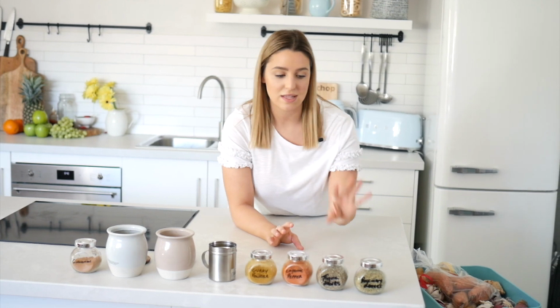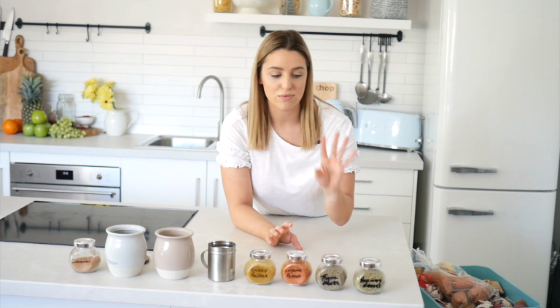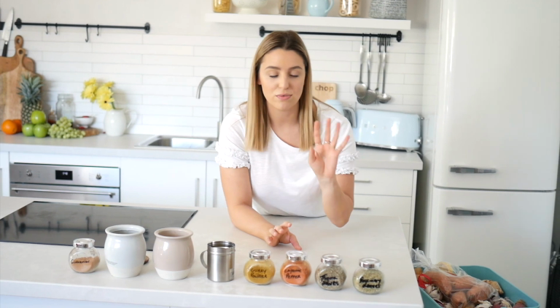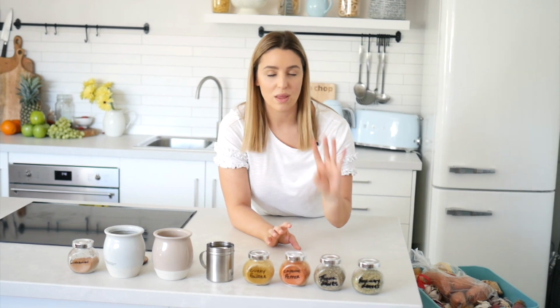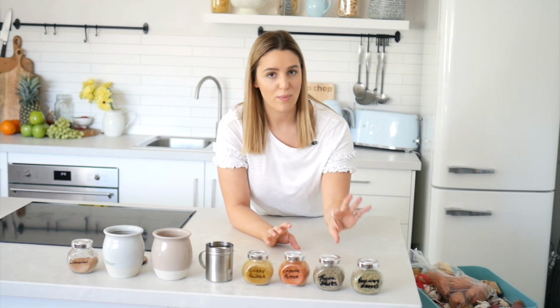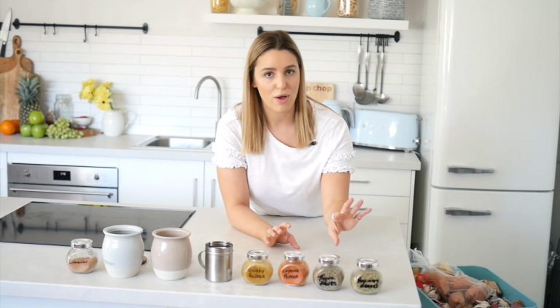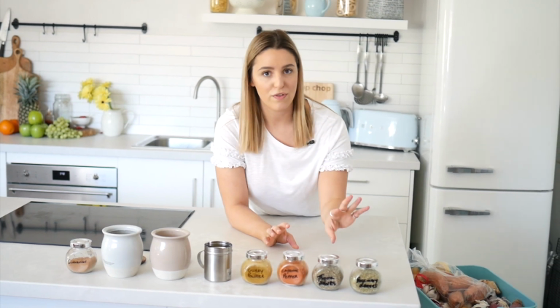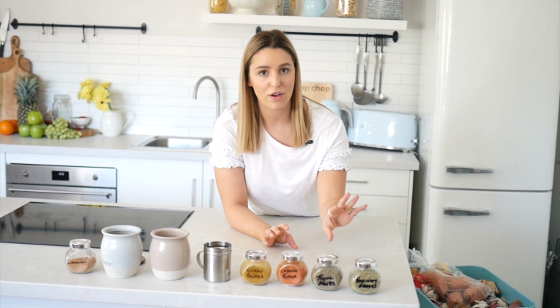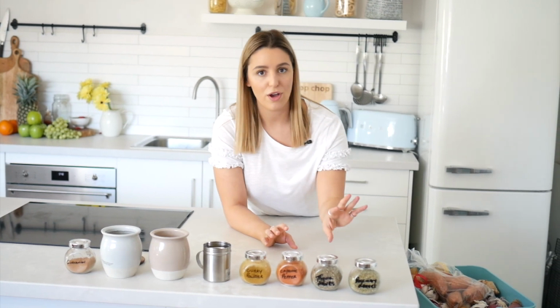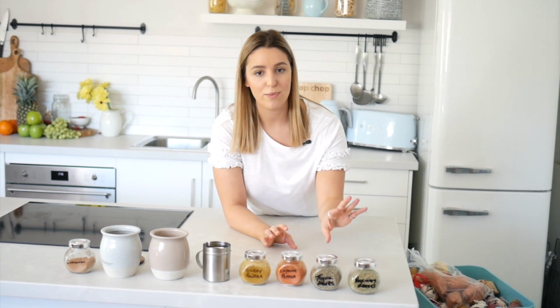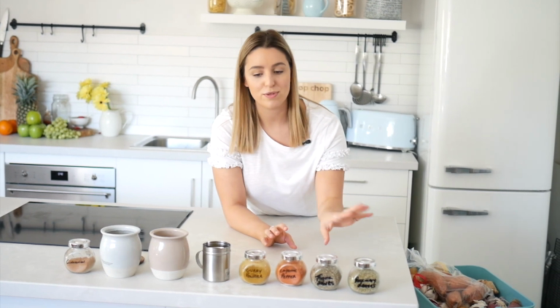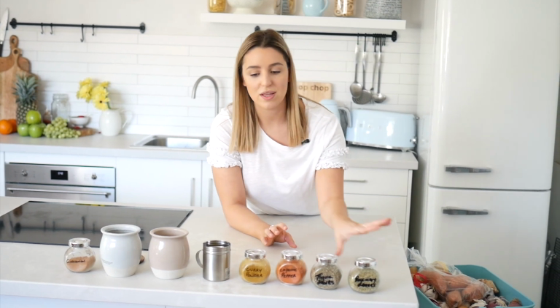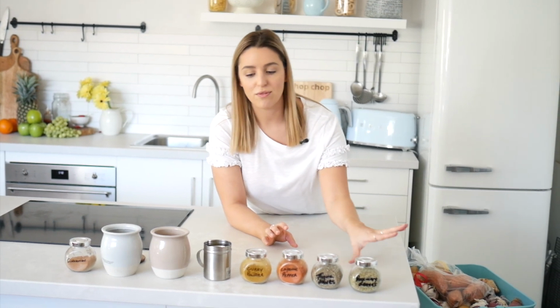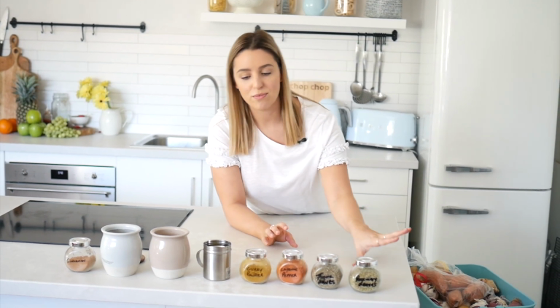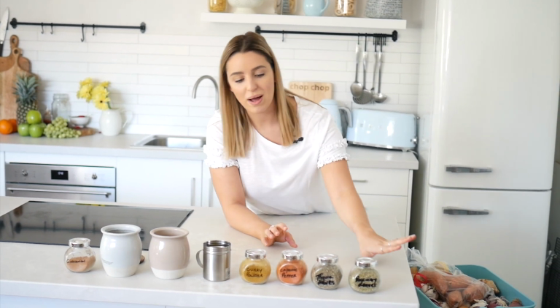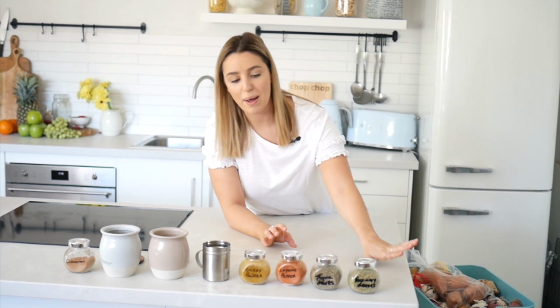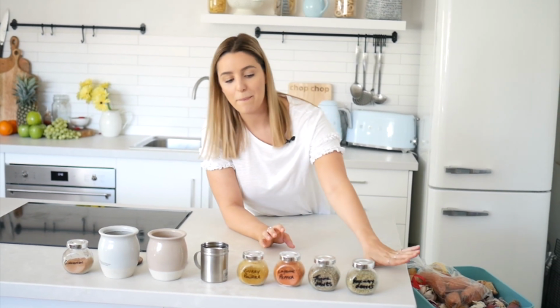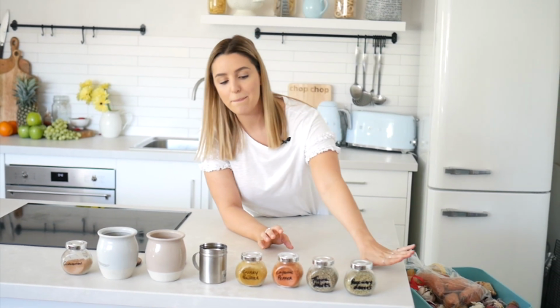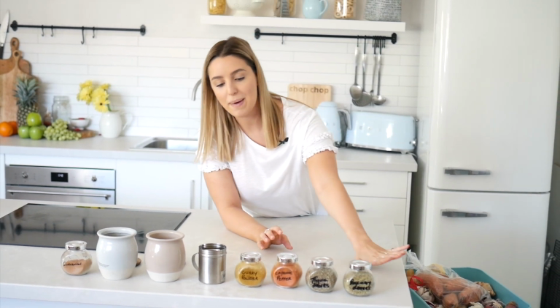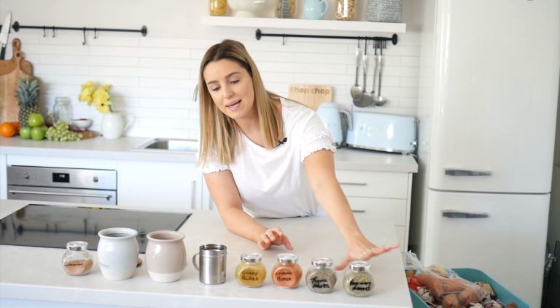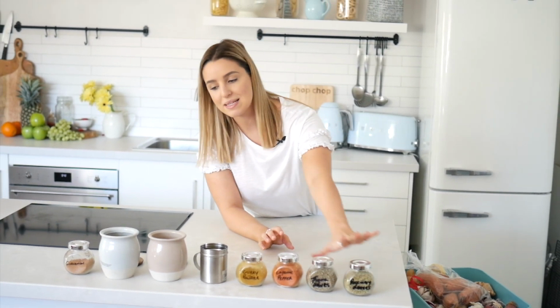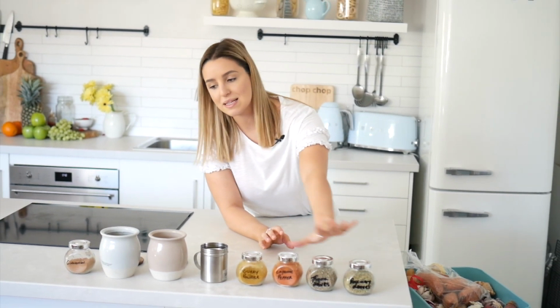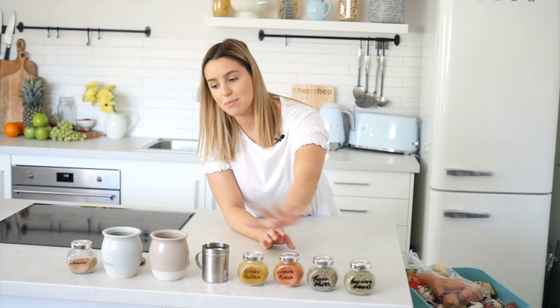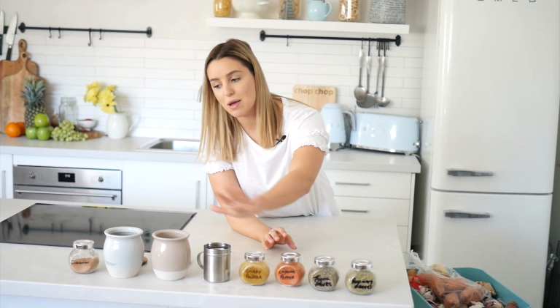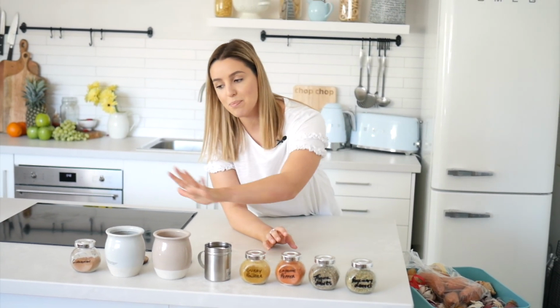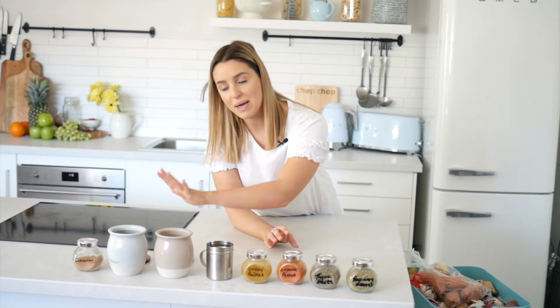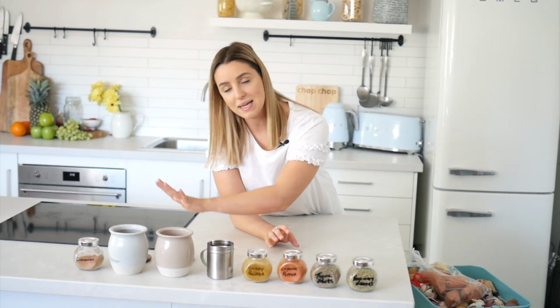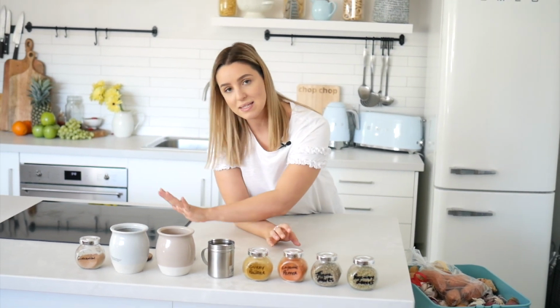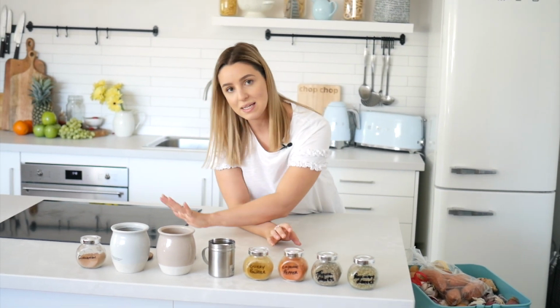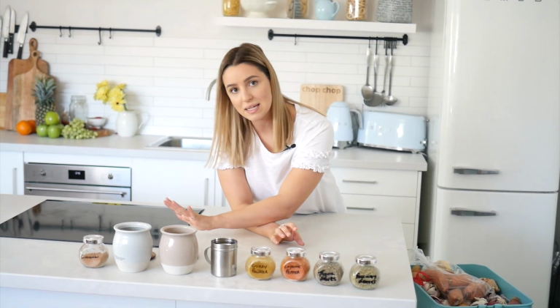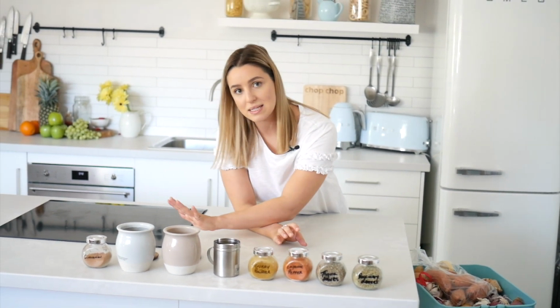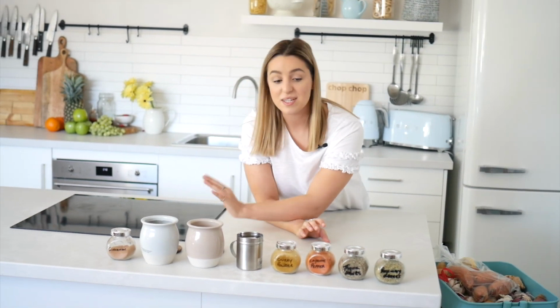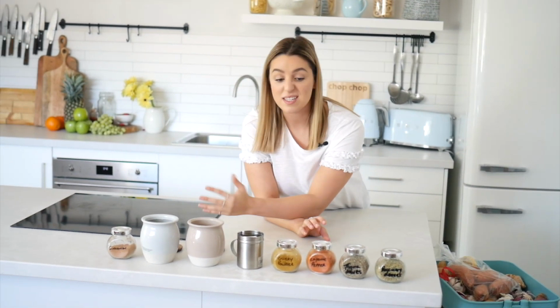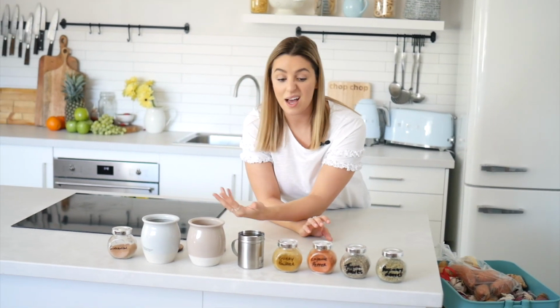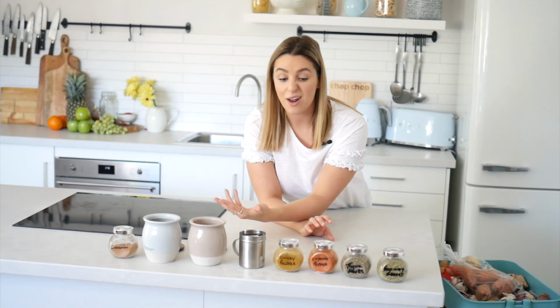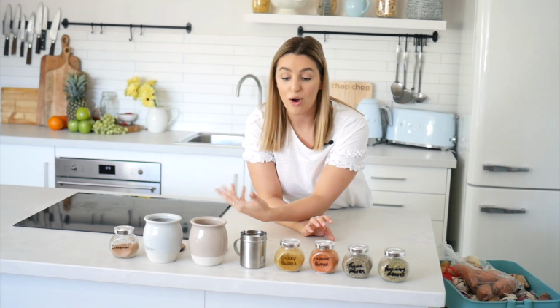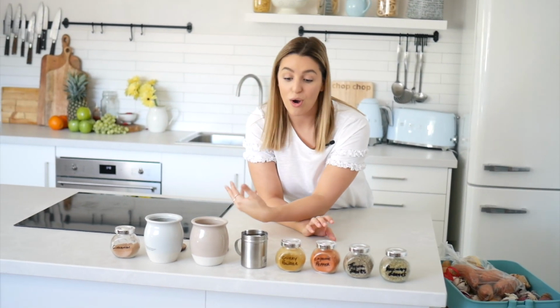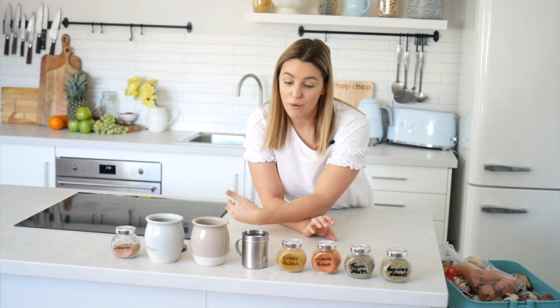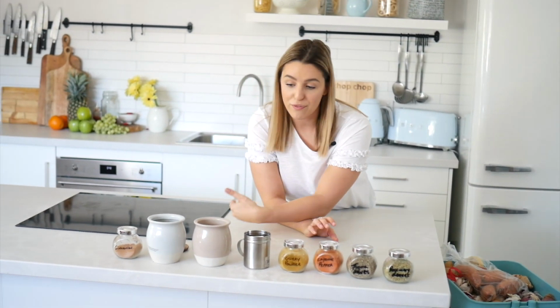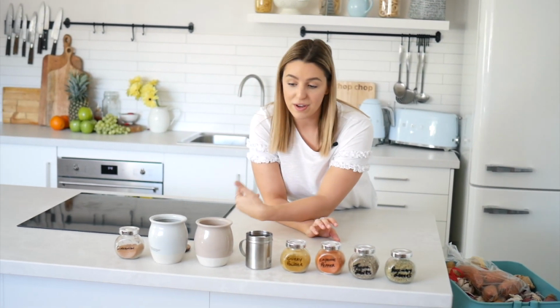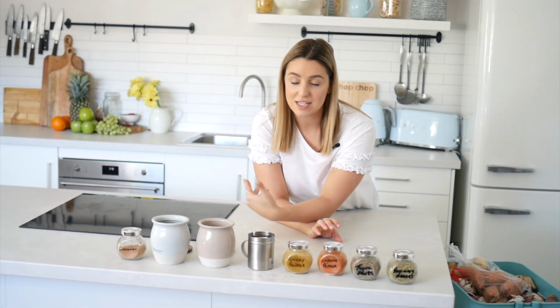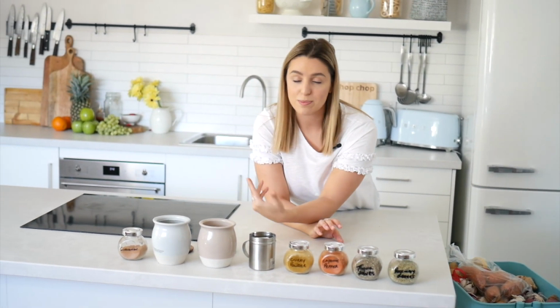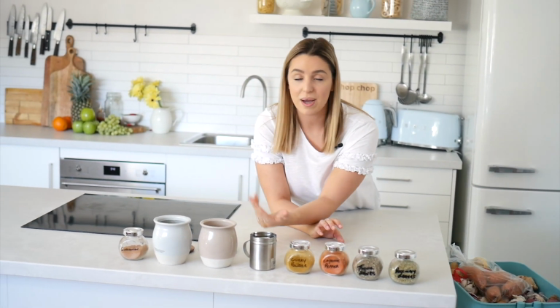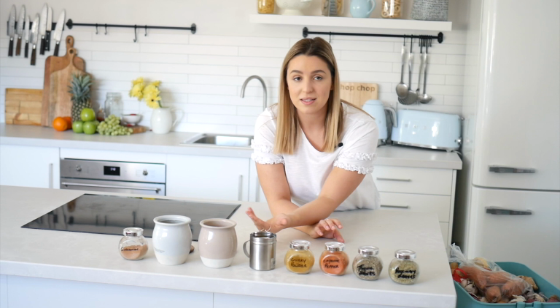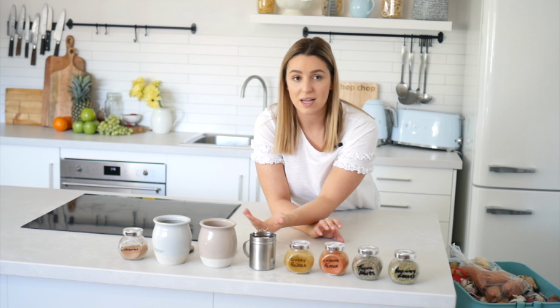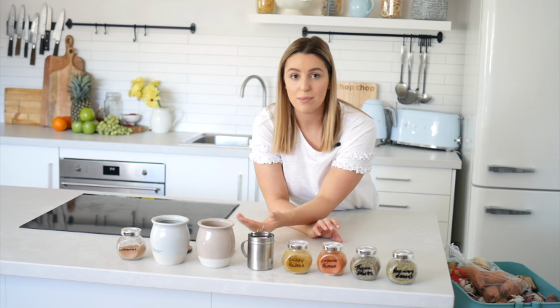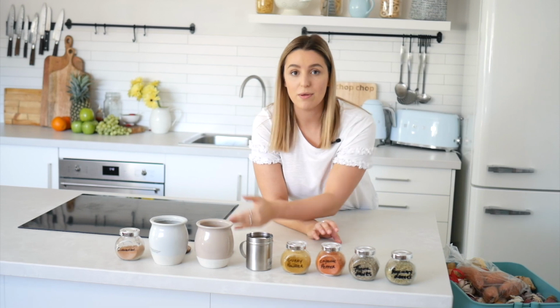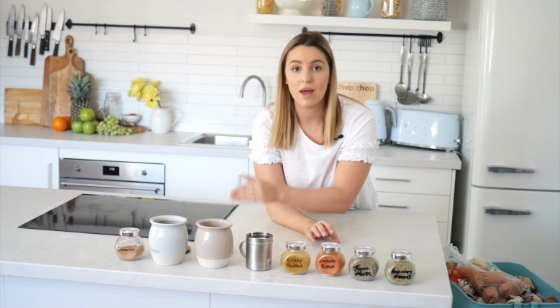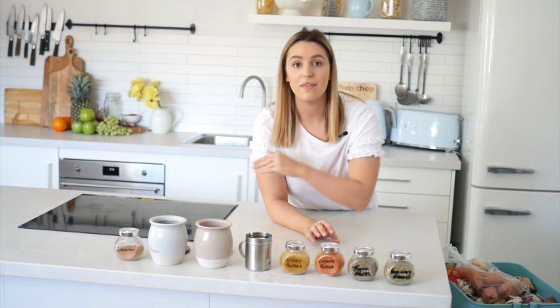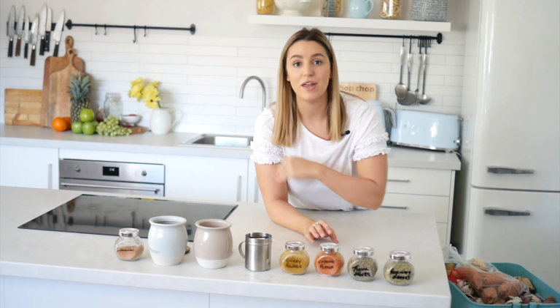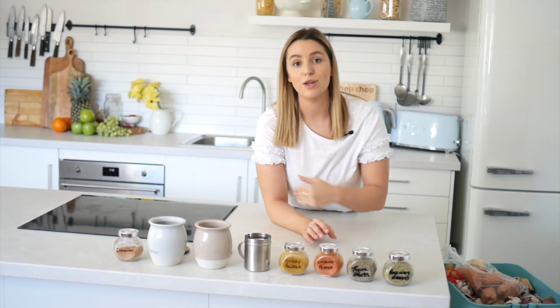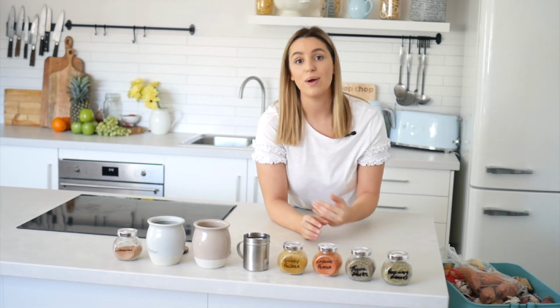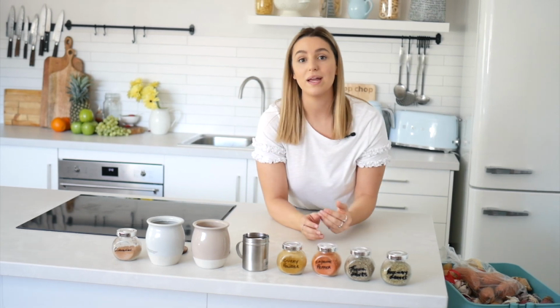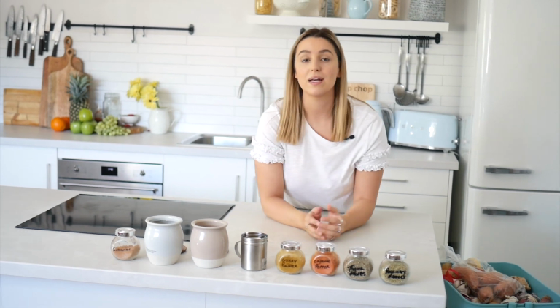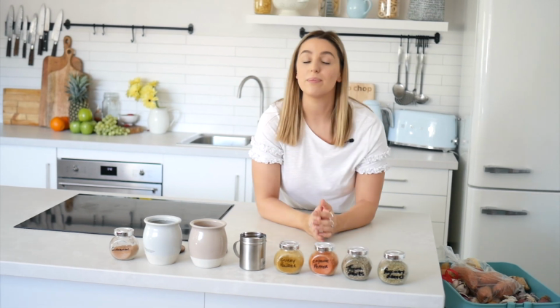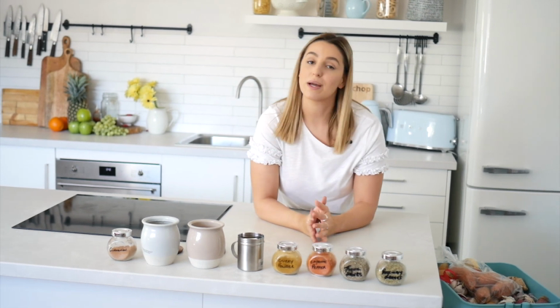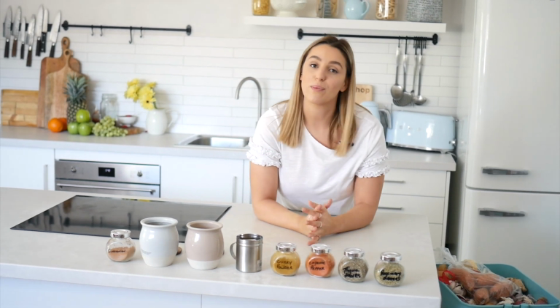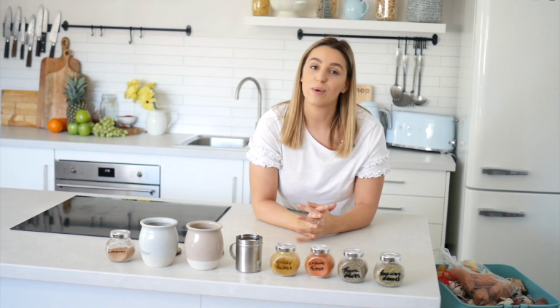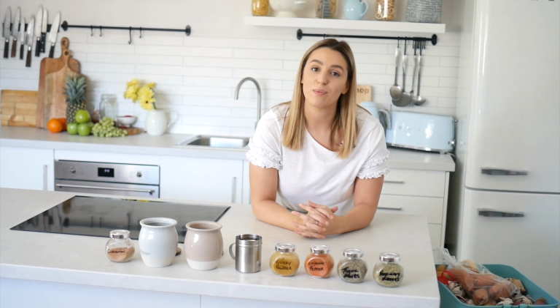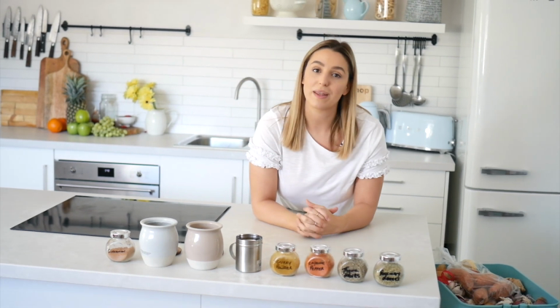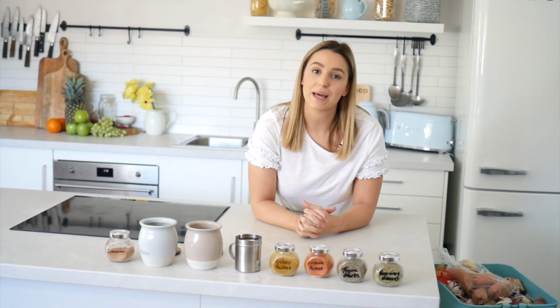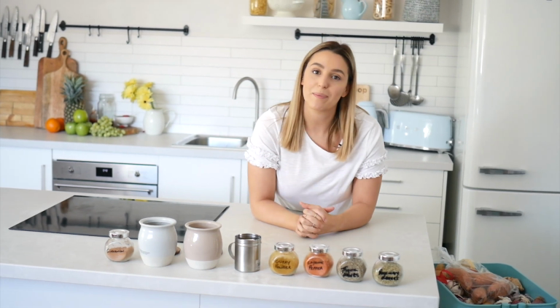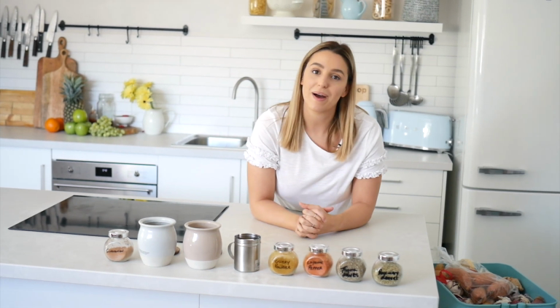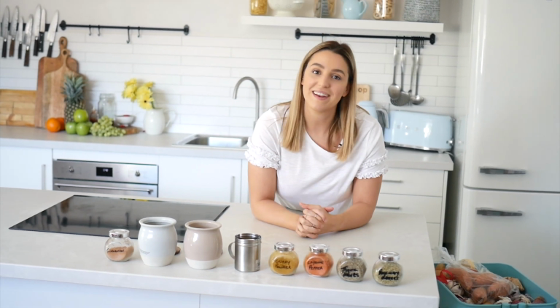Those are my basics to start off a spice cupboard, and then you end up with one like mine.